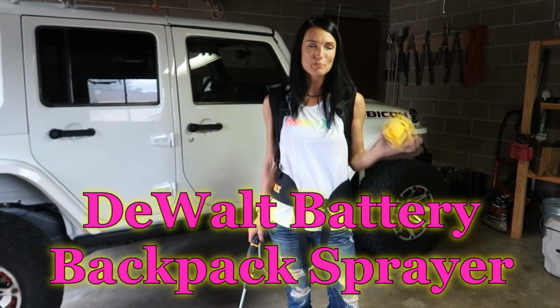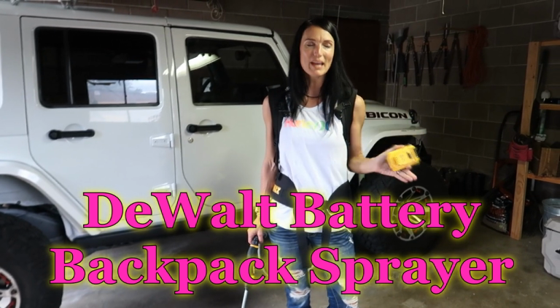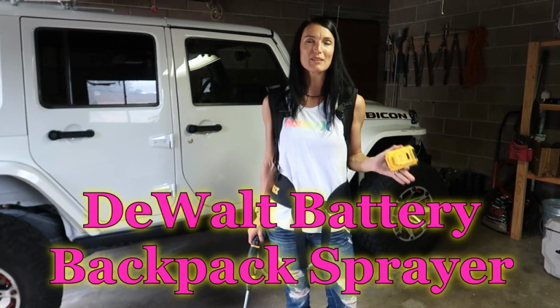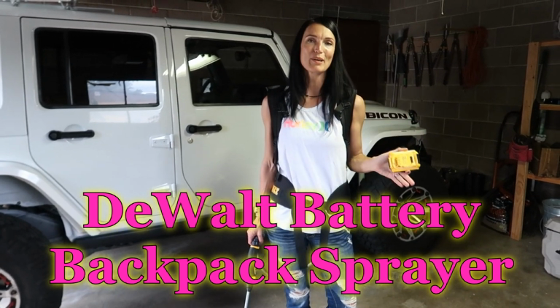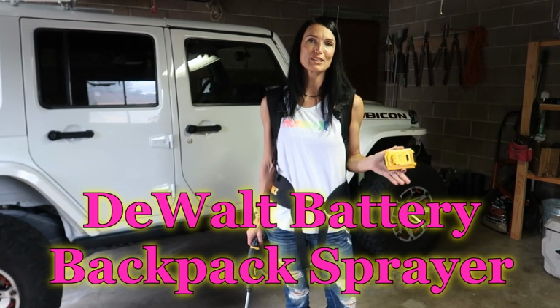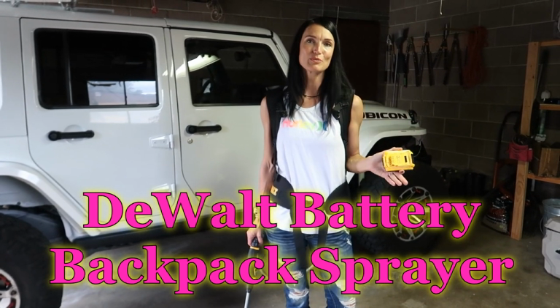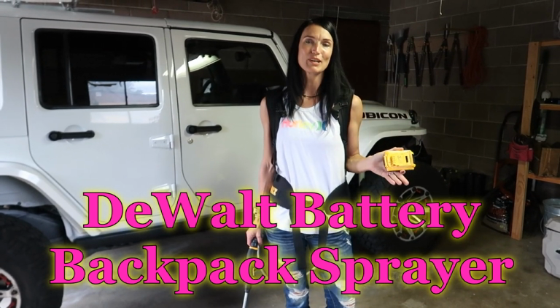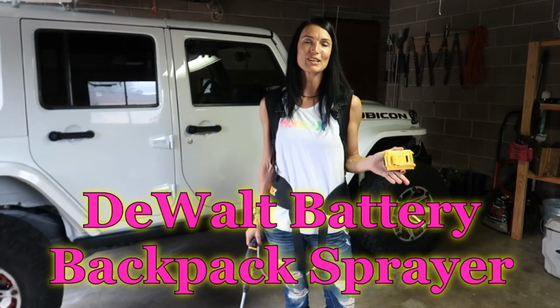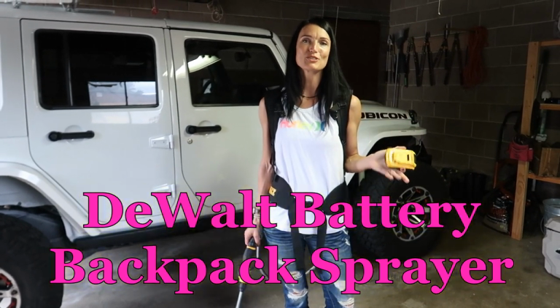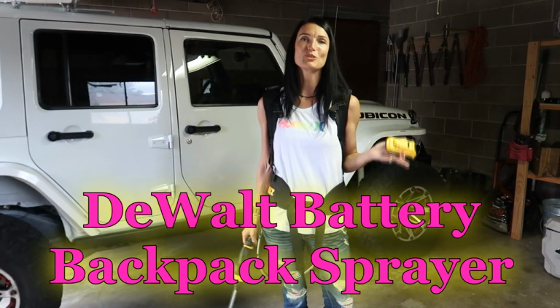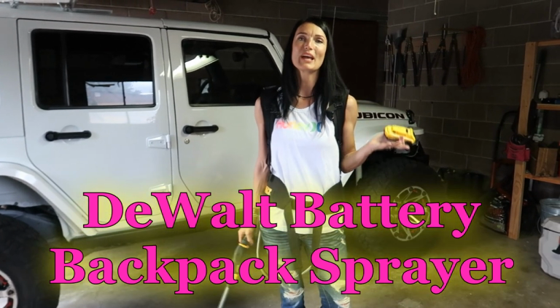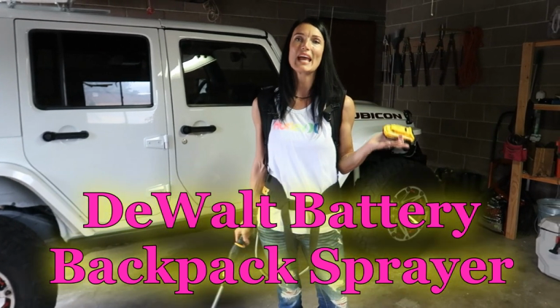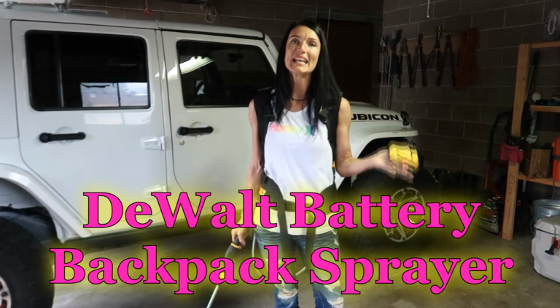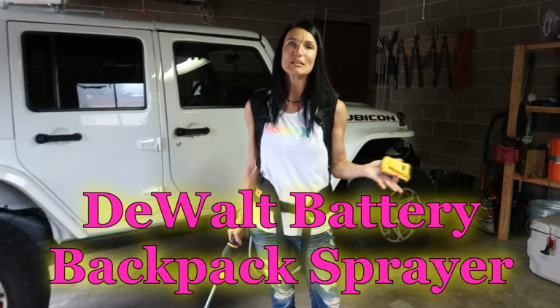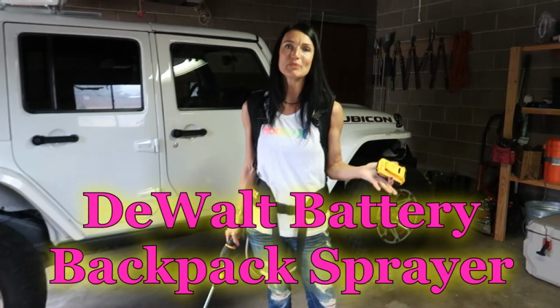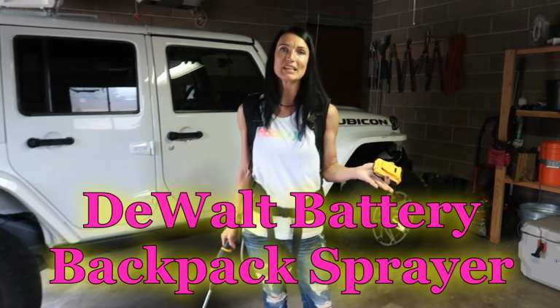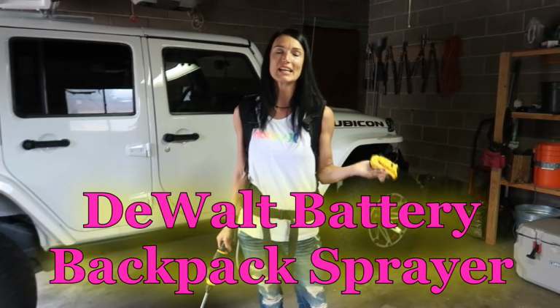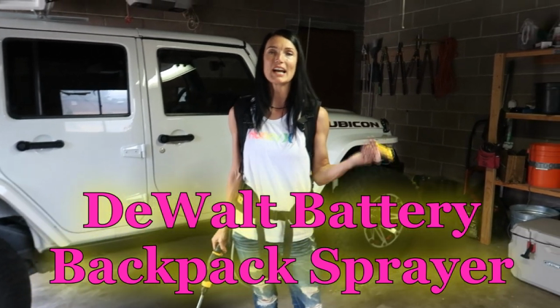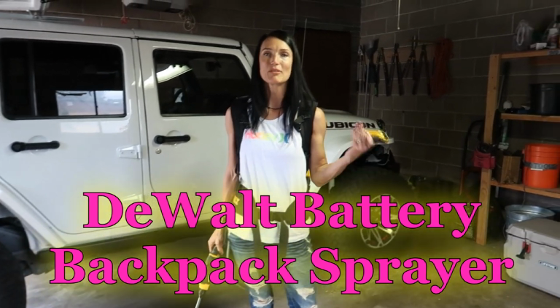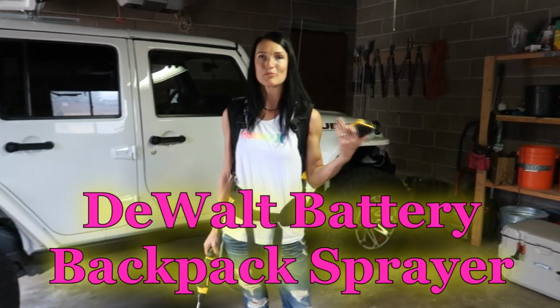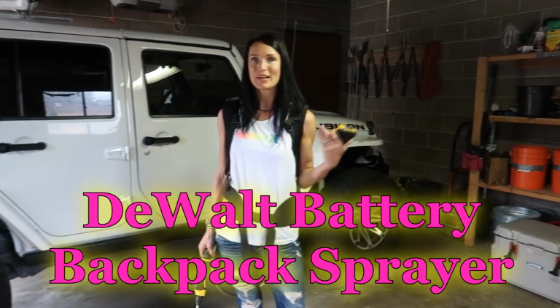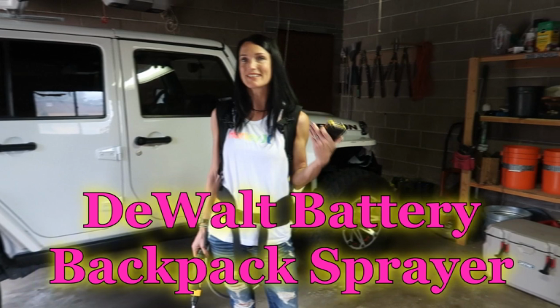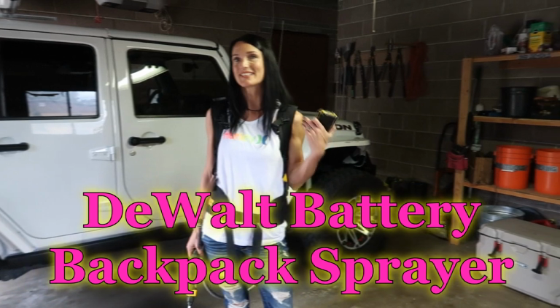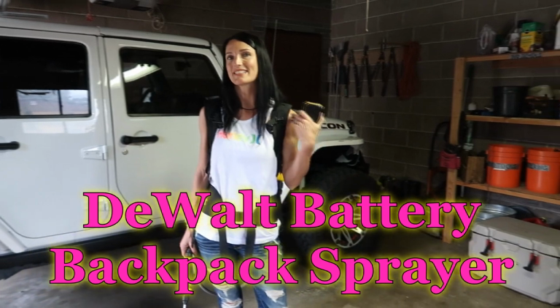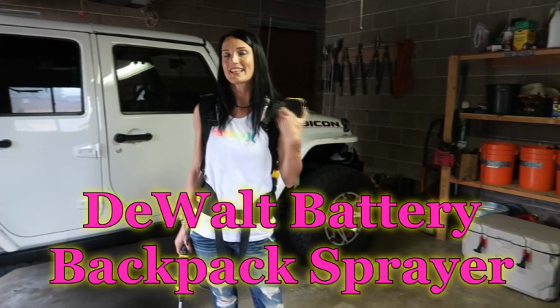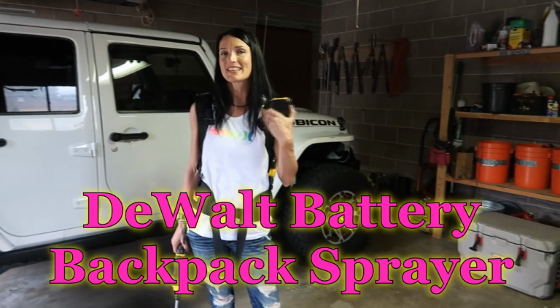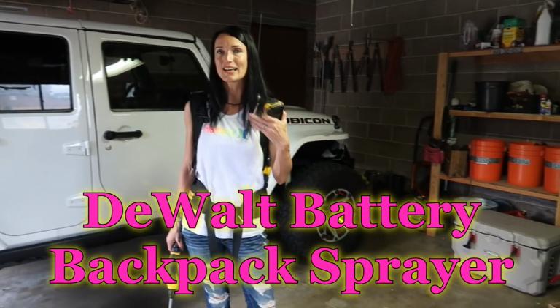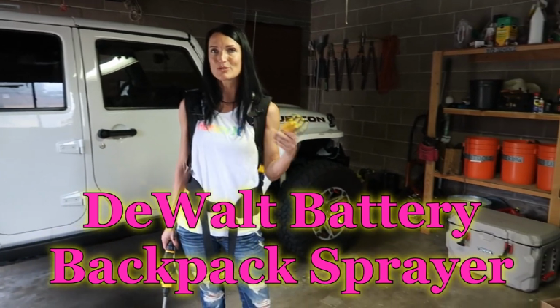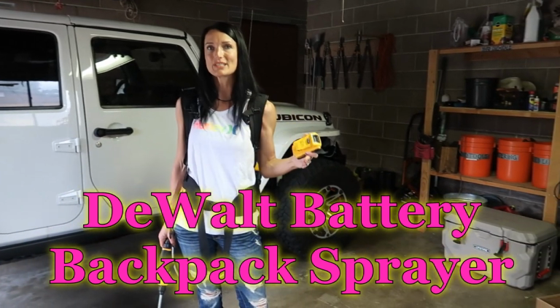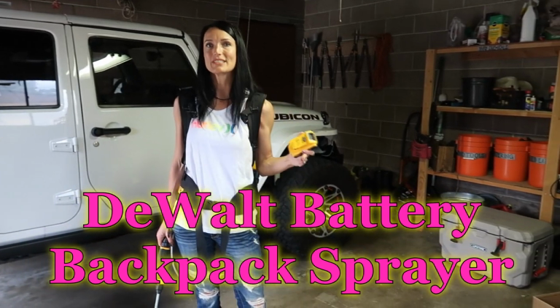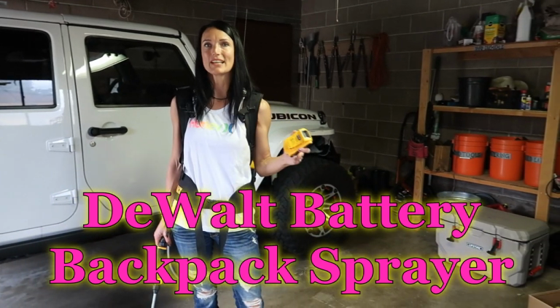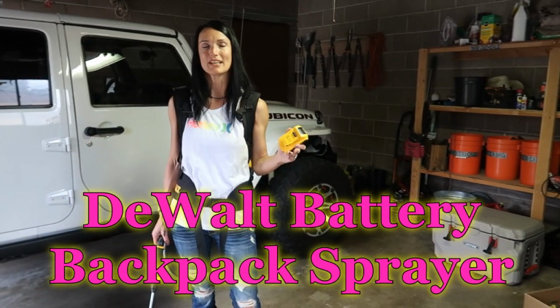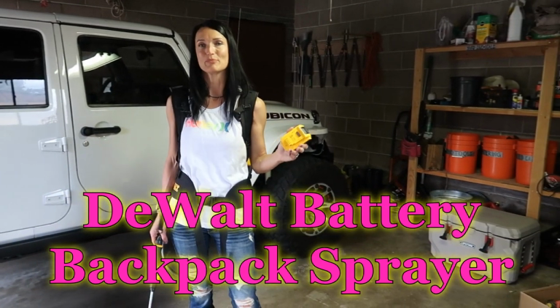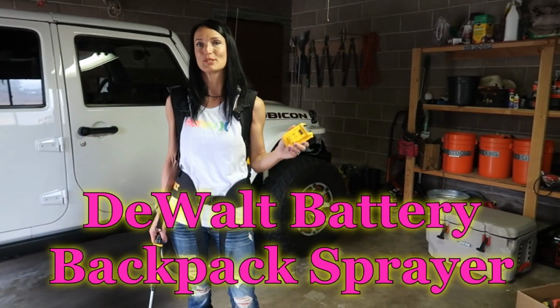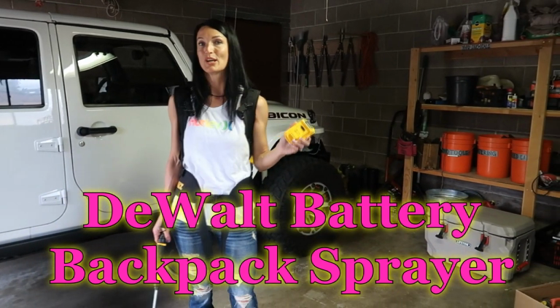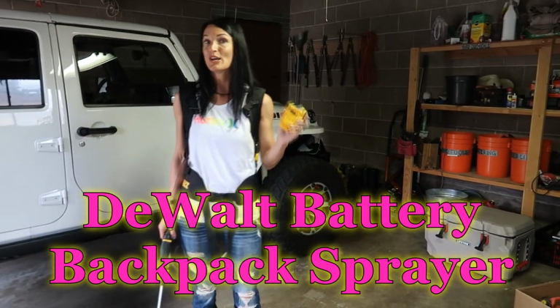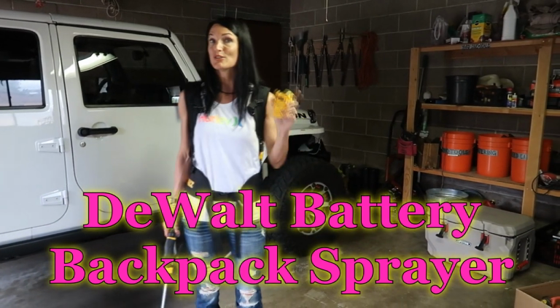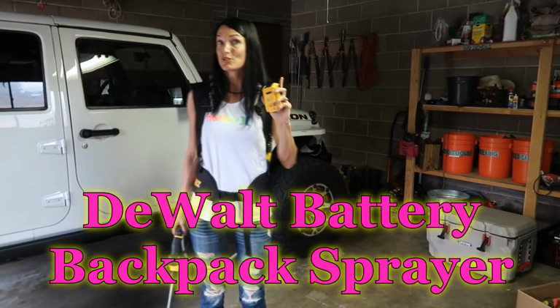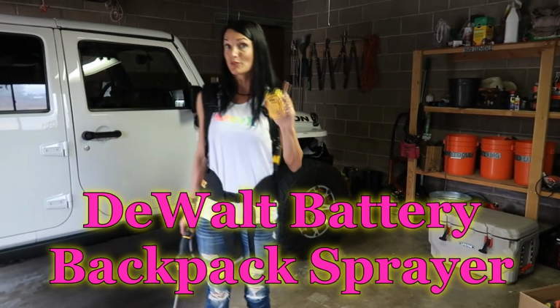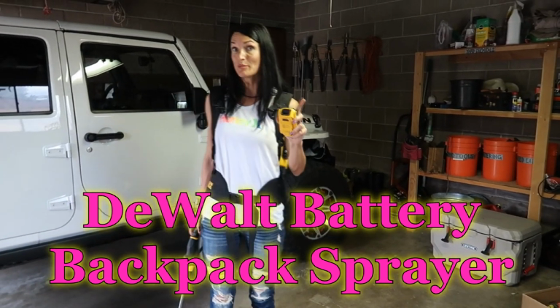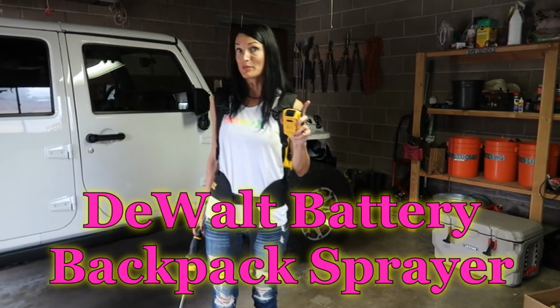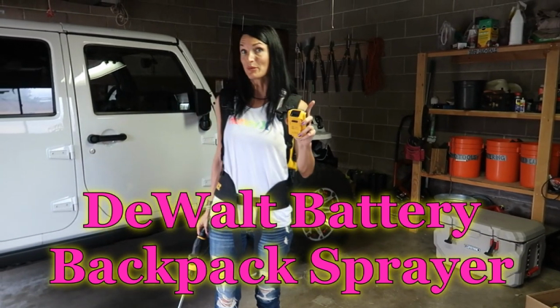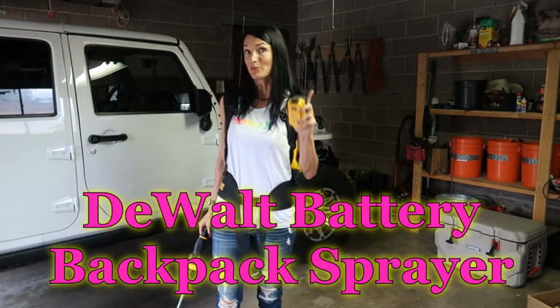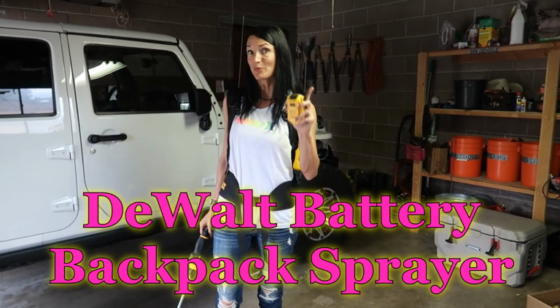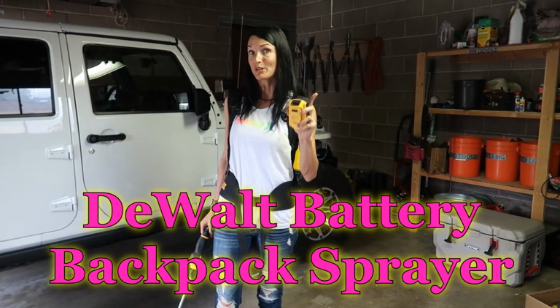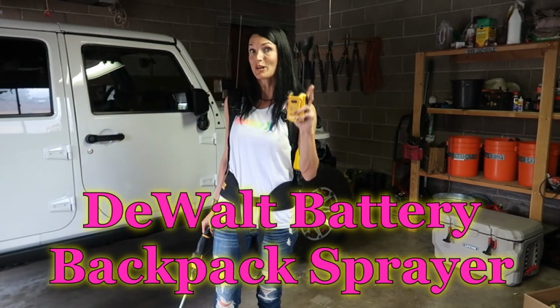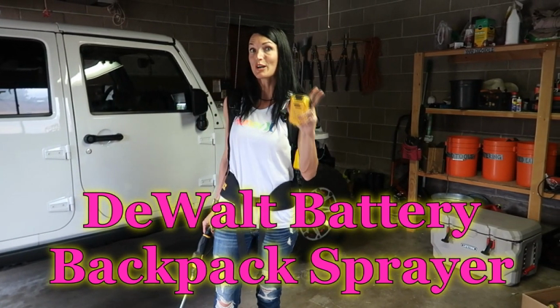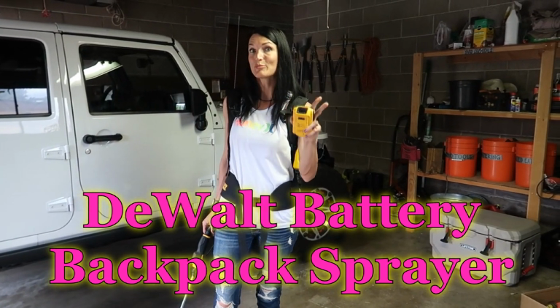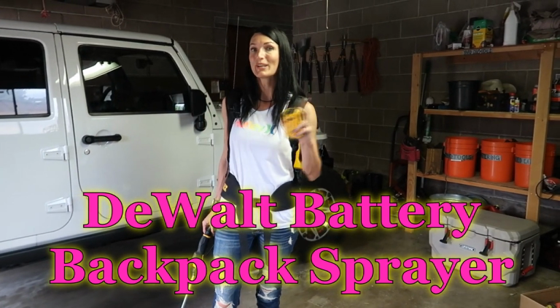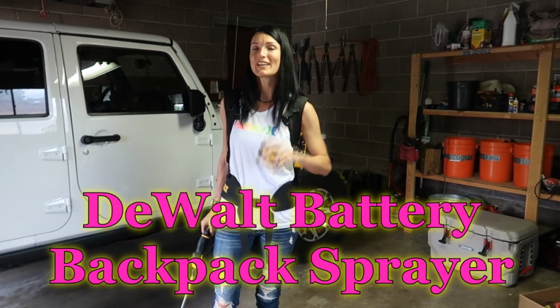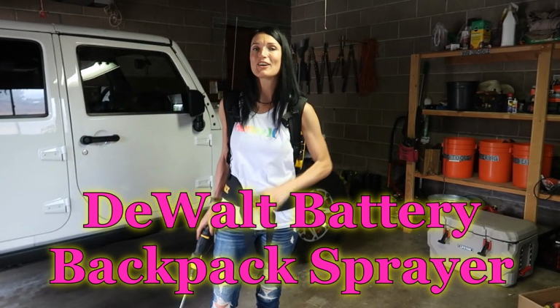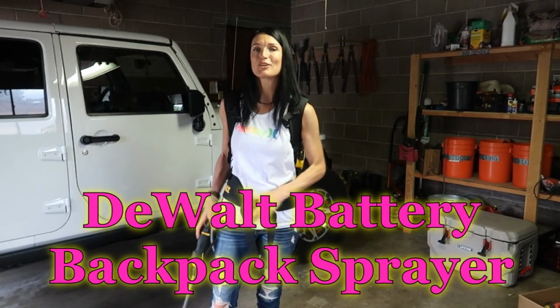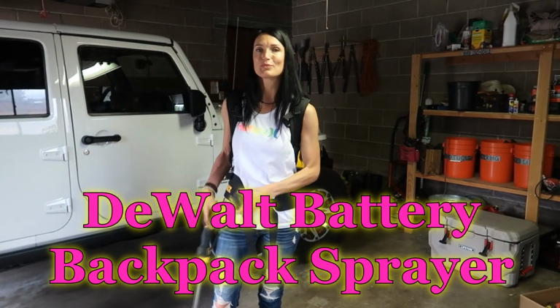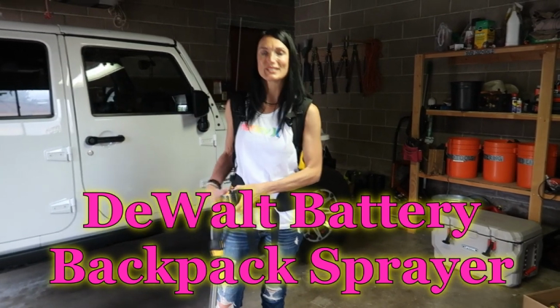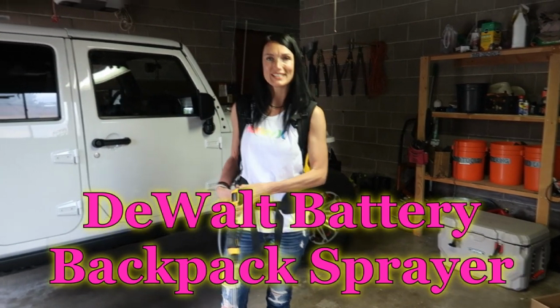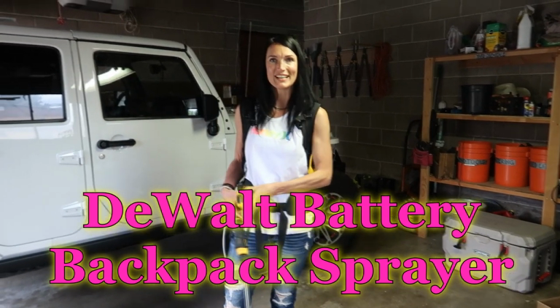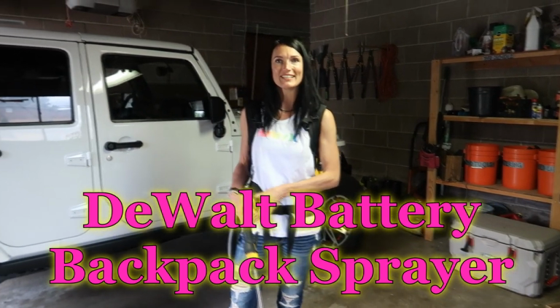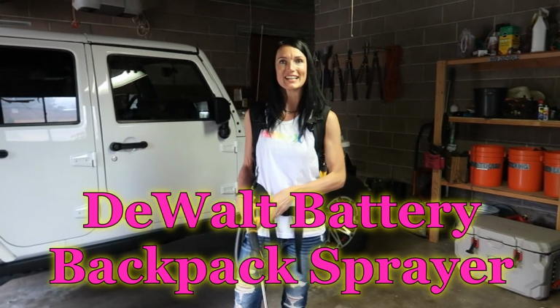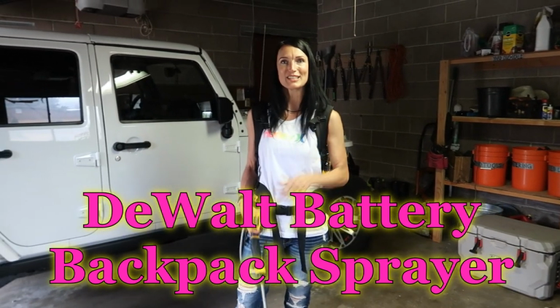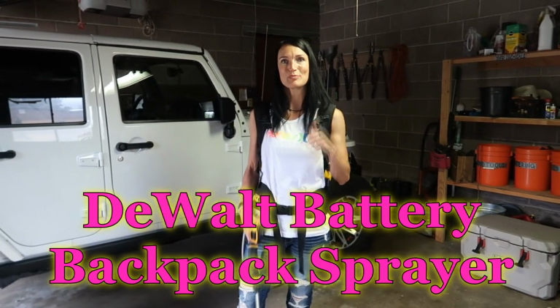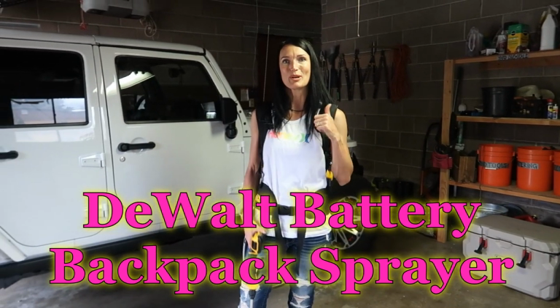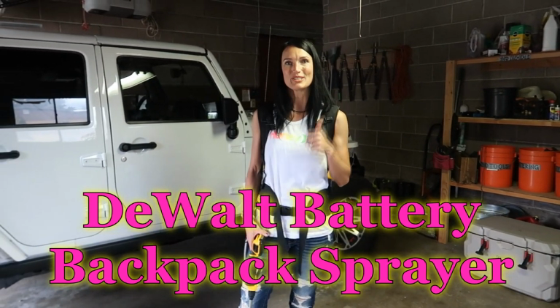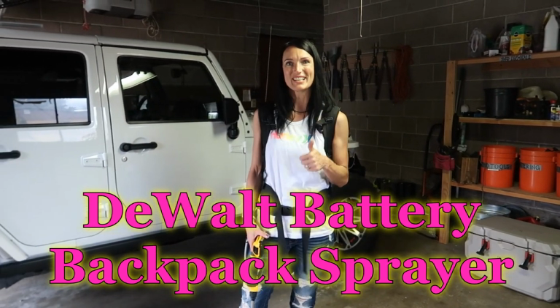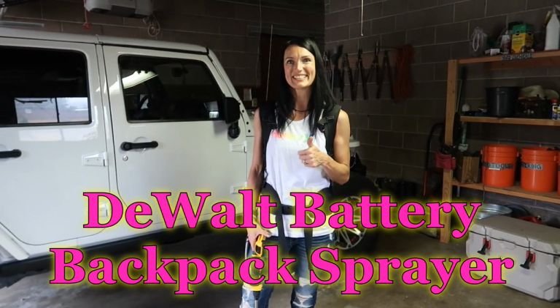I would suggest this backpack sprayer to anybody. I would buy this a thousand times. So remember — work hard, play hard. We'll see you on the next project.